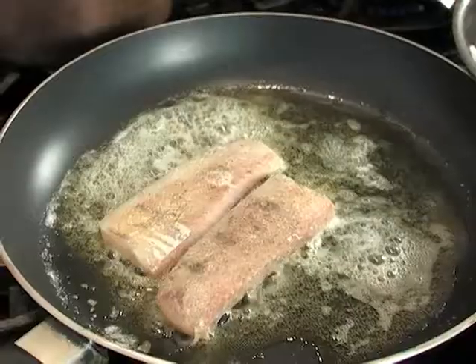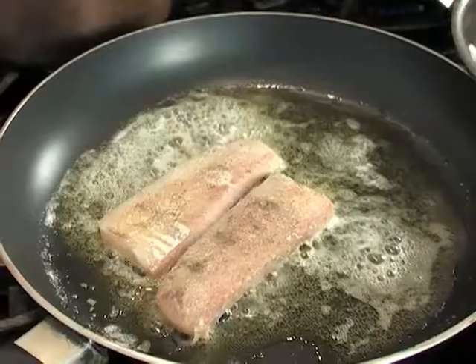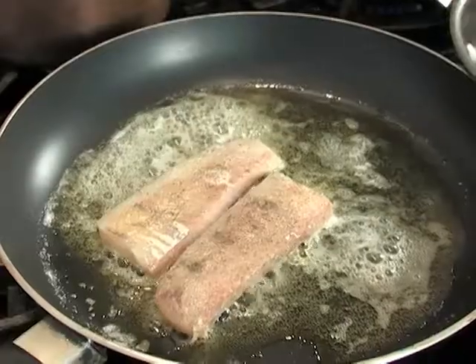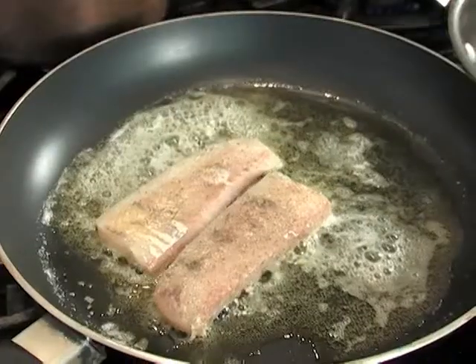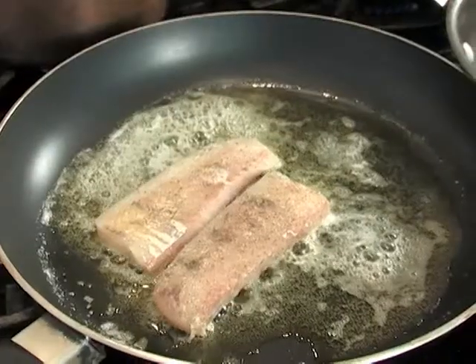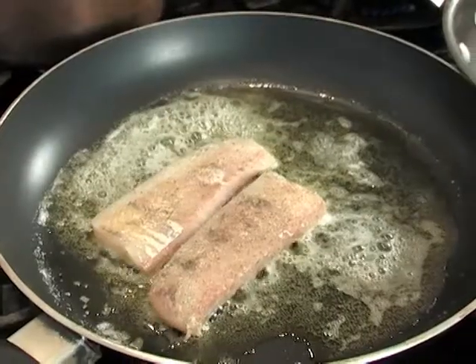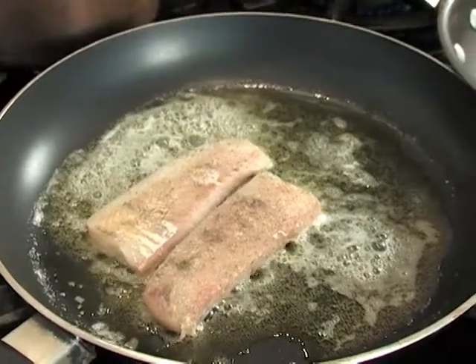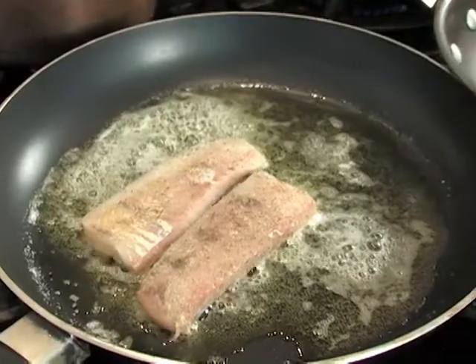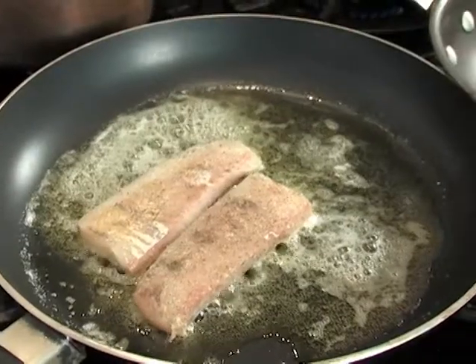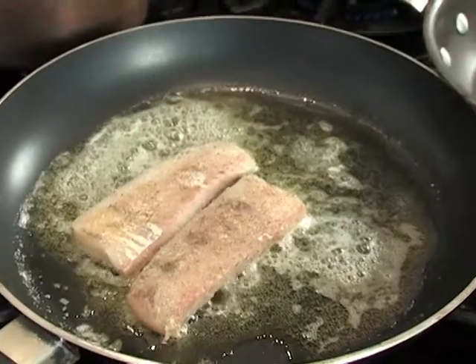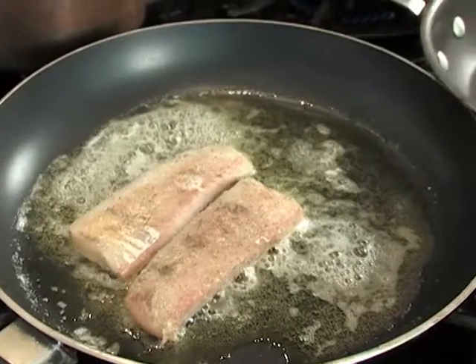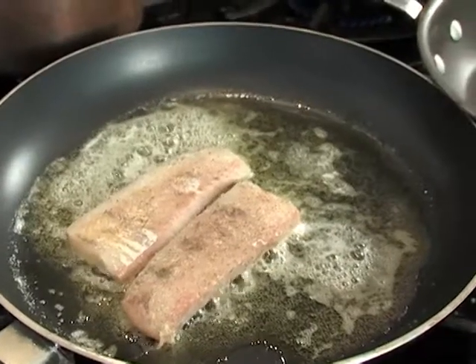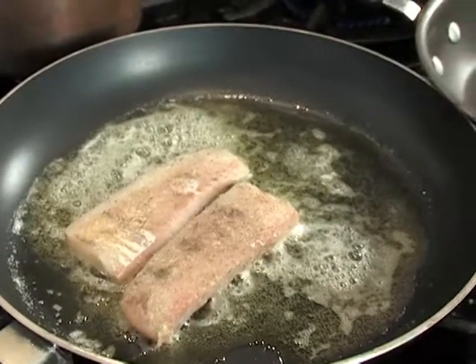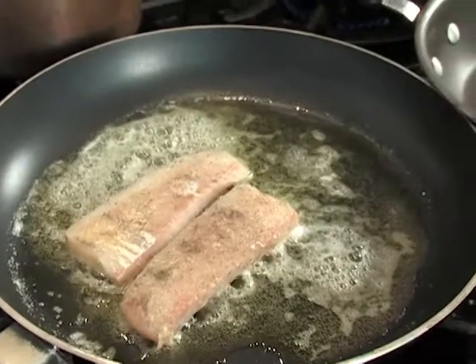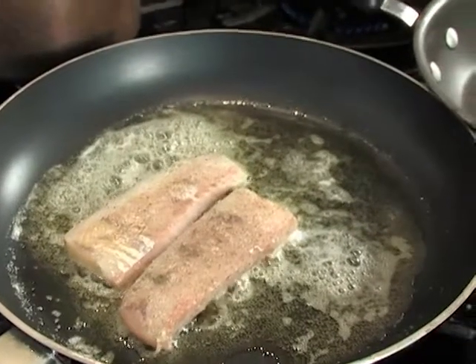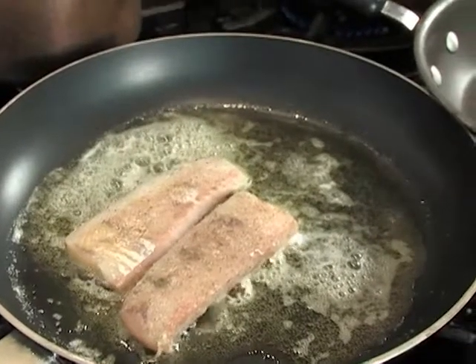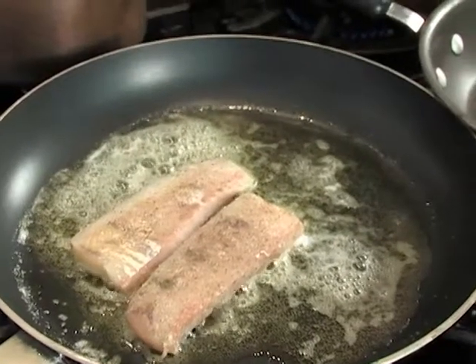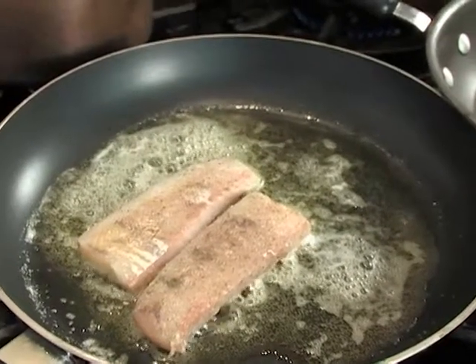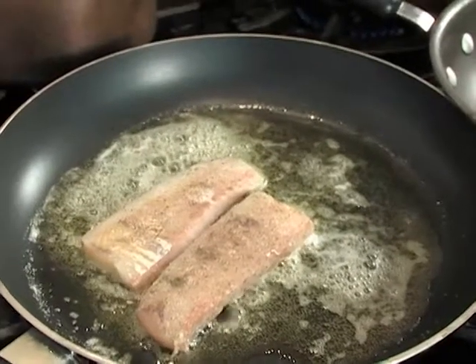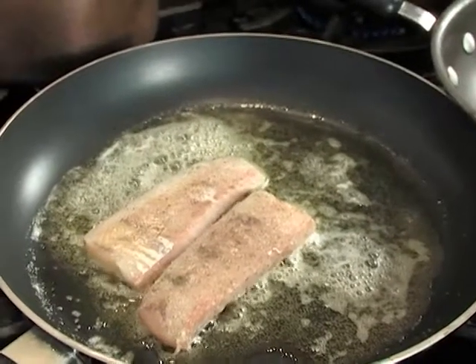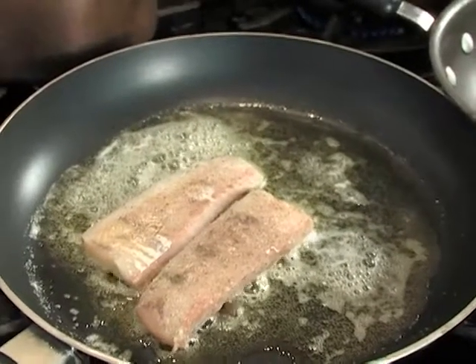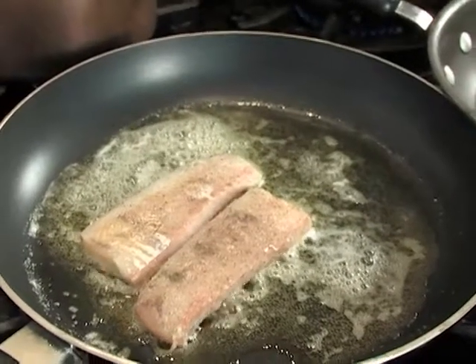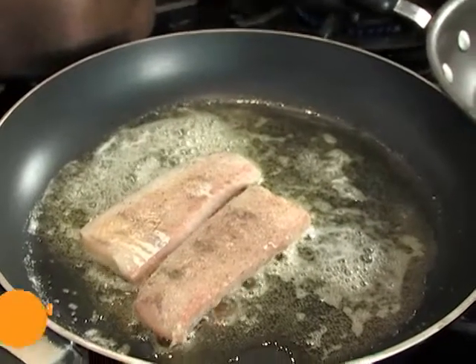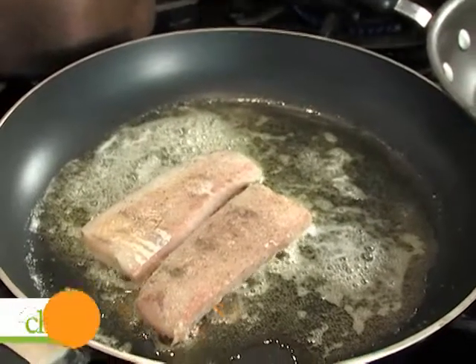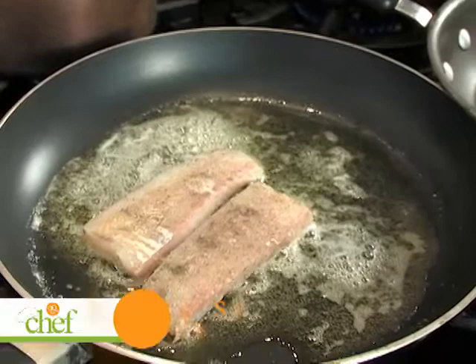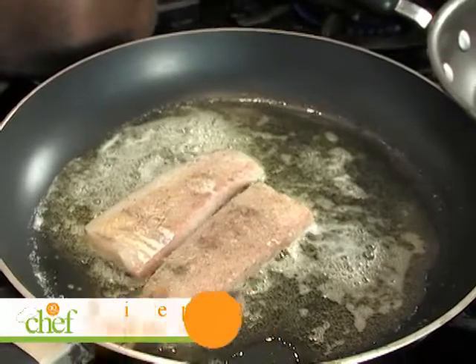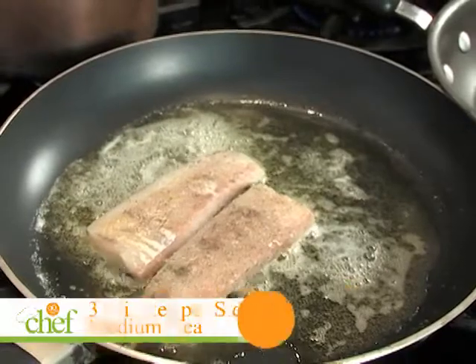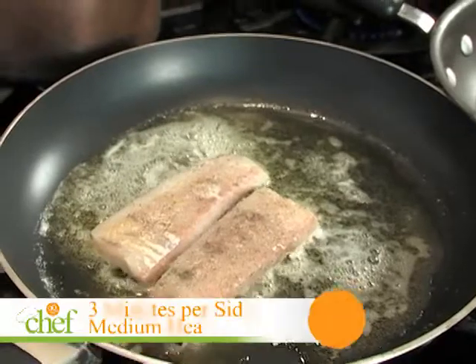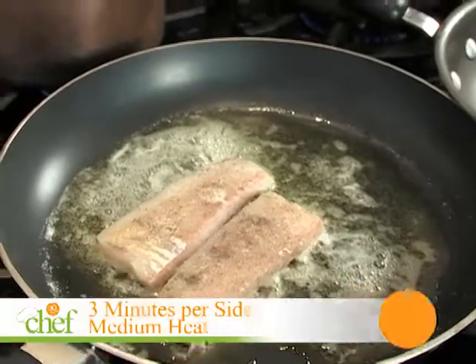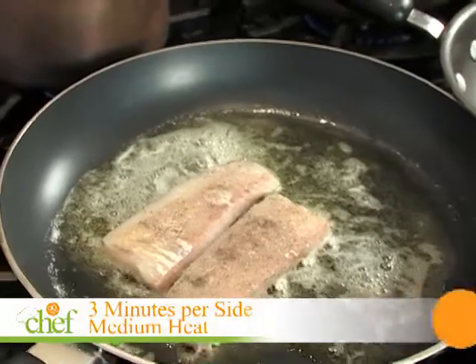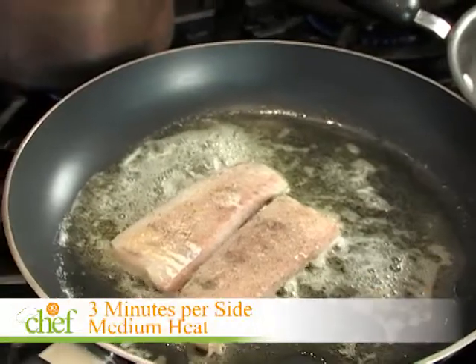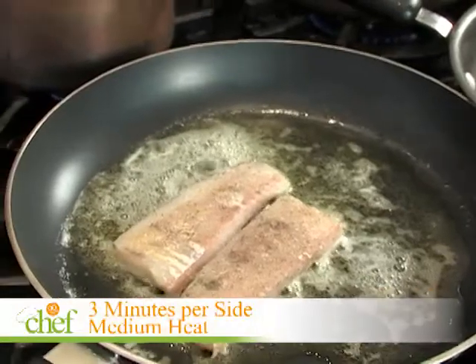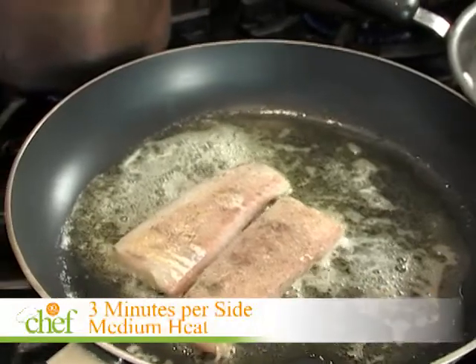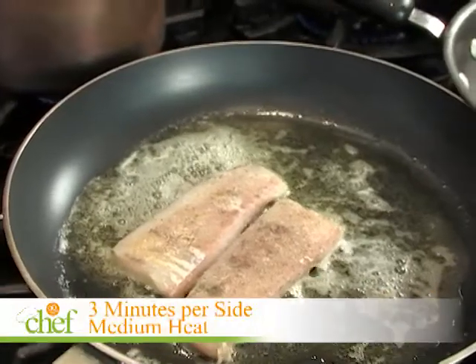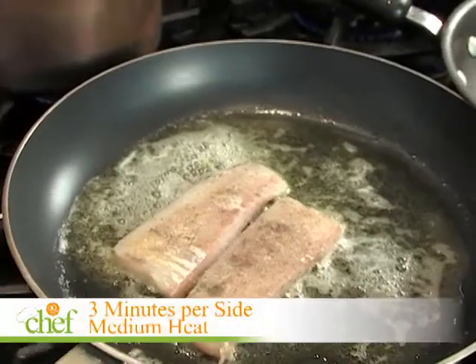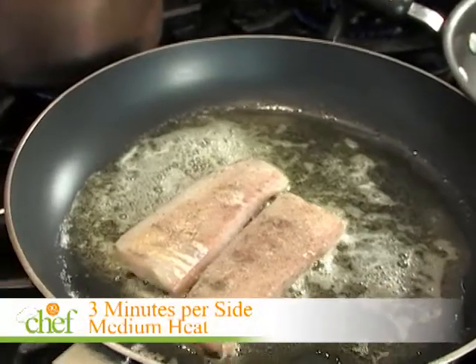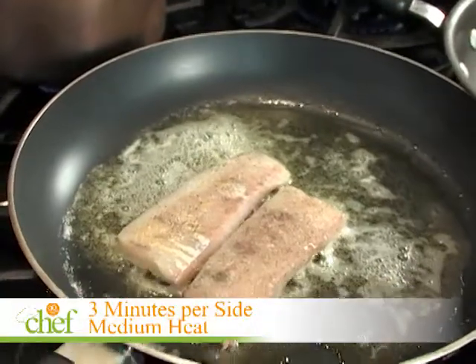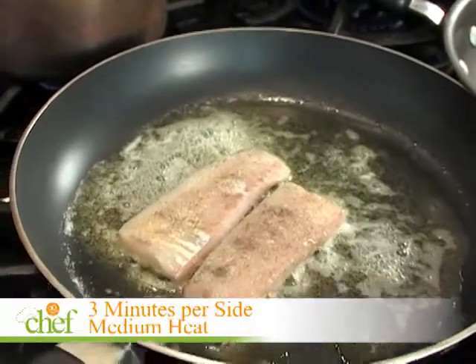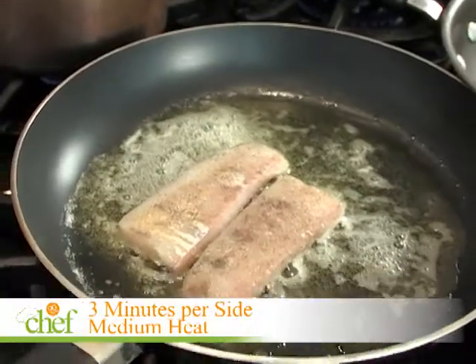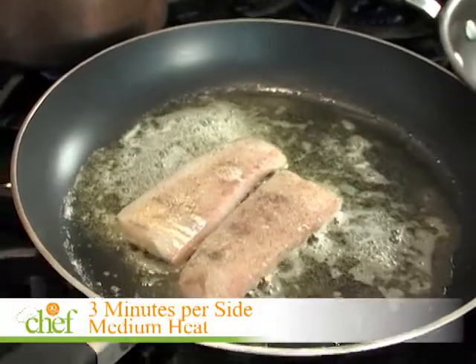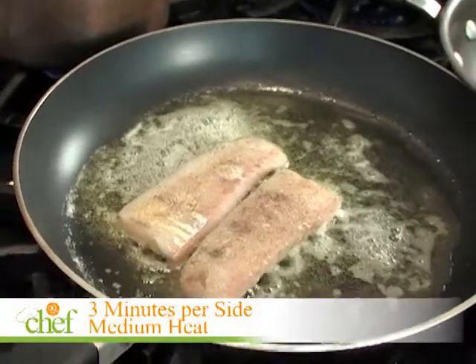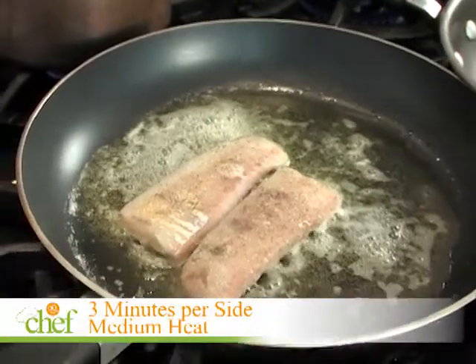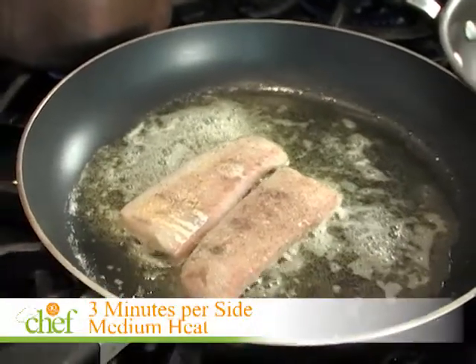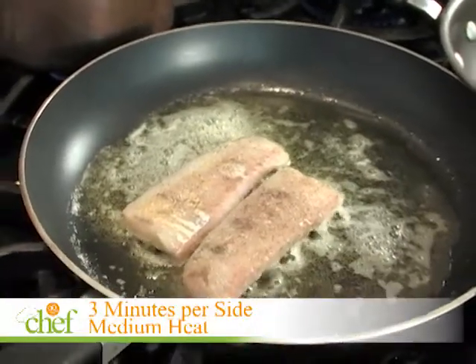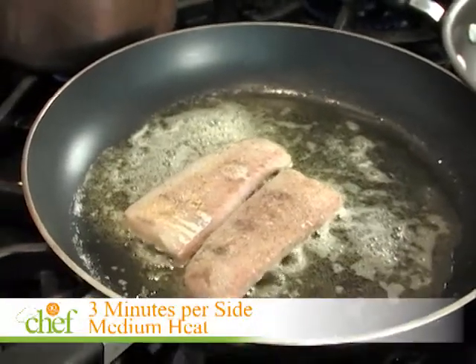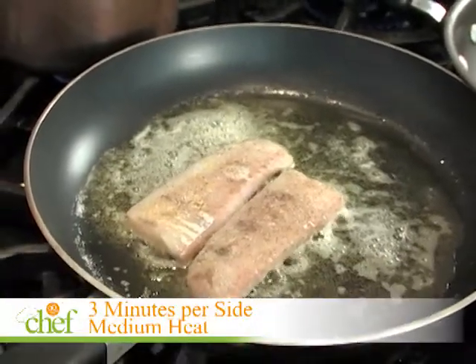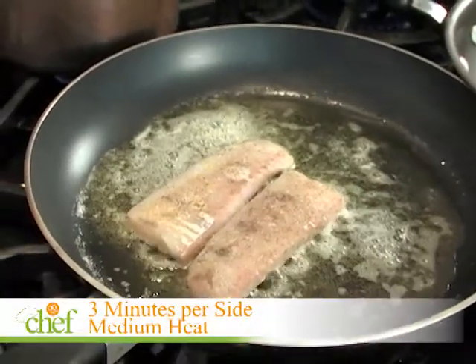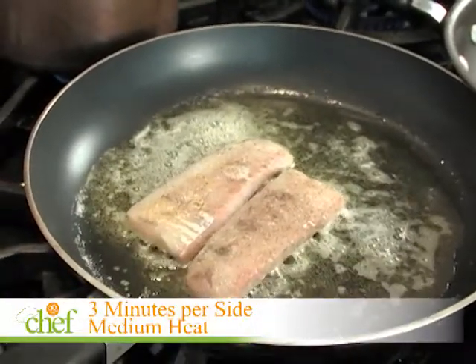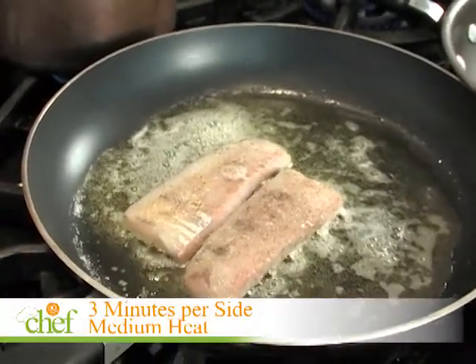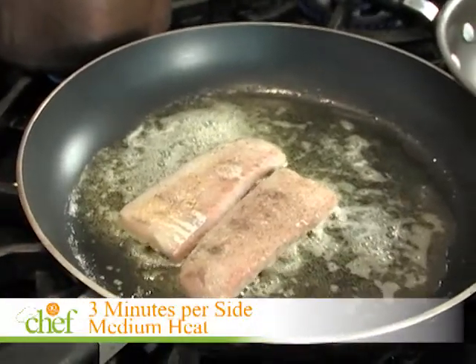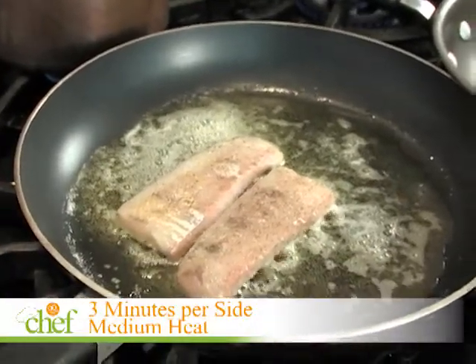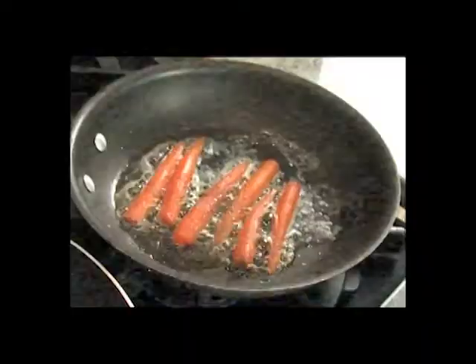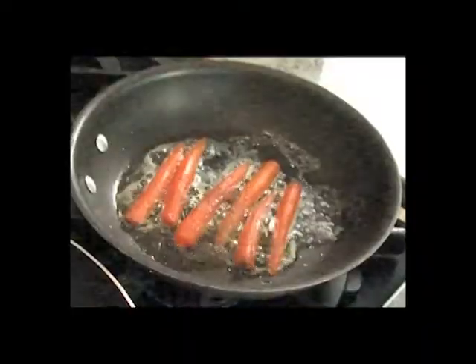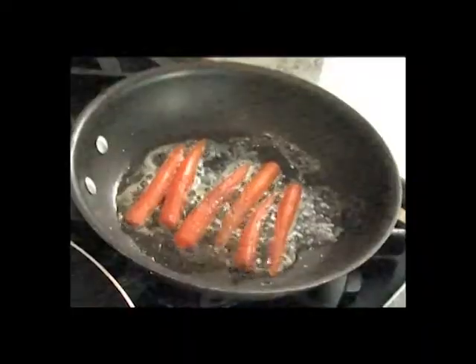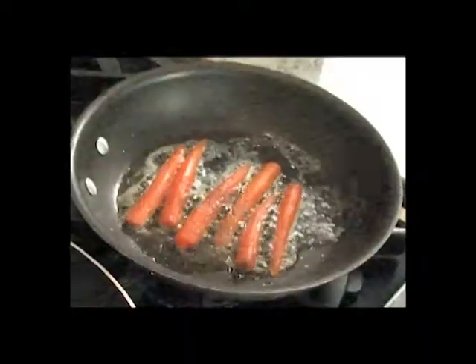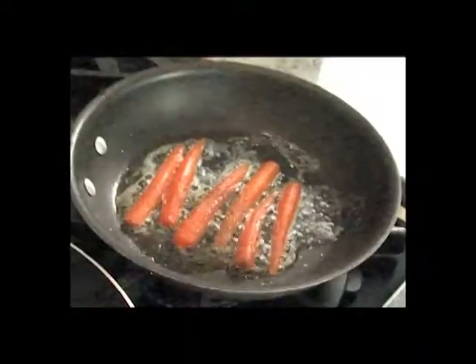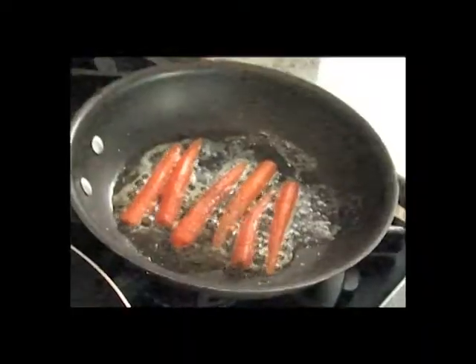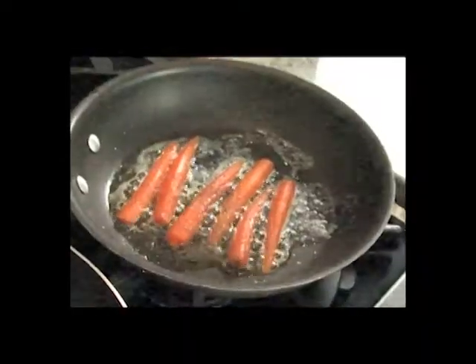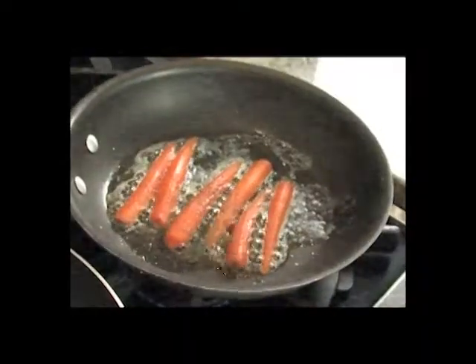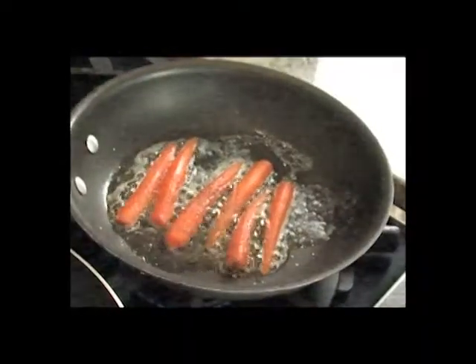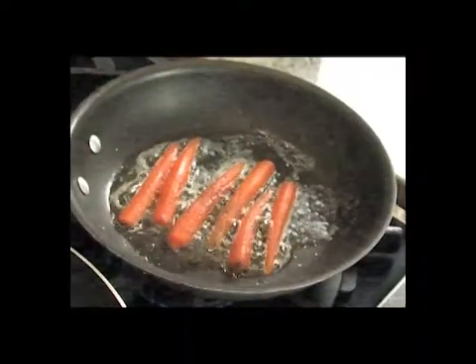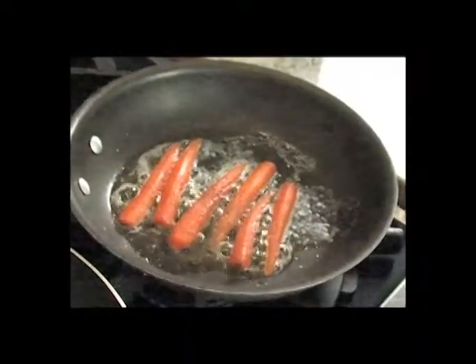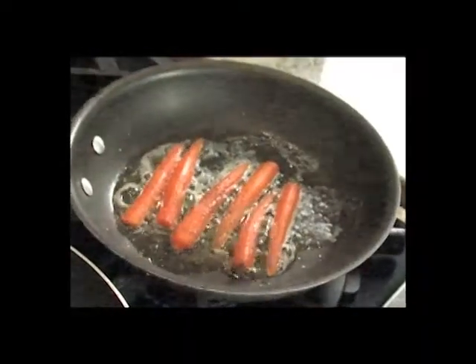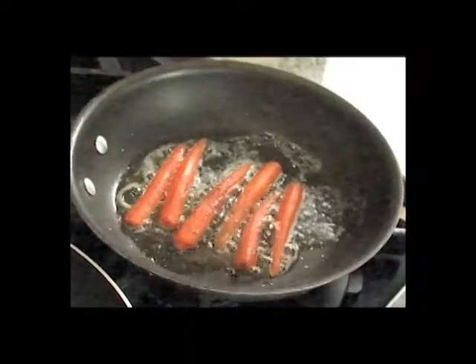How many minutes on each side? About three minutes each side on medium heat, because we have to sauté the carrots.